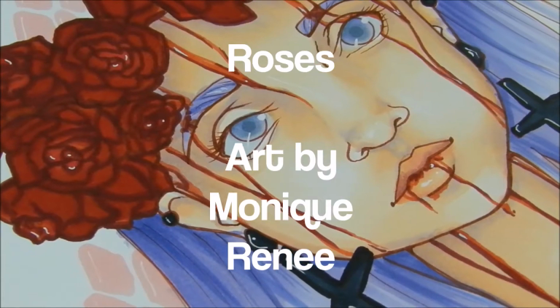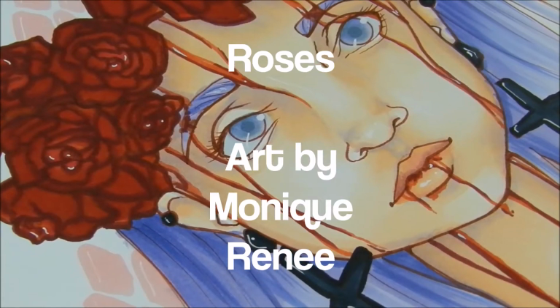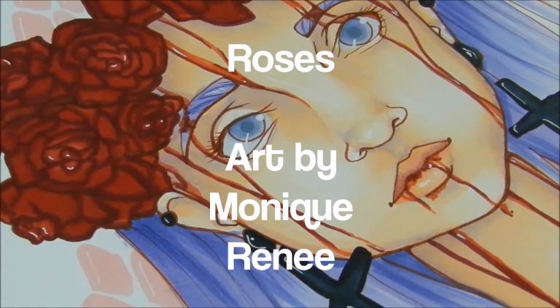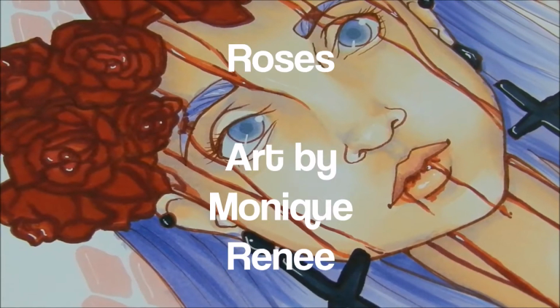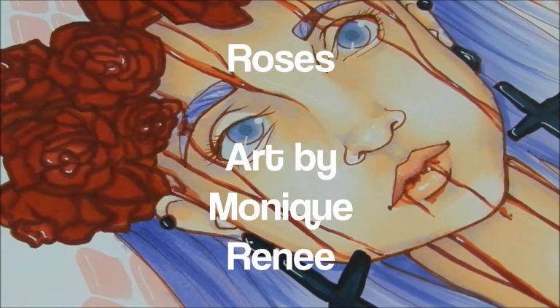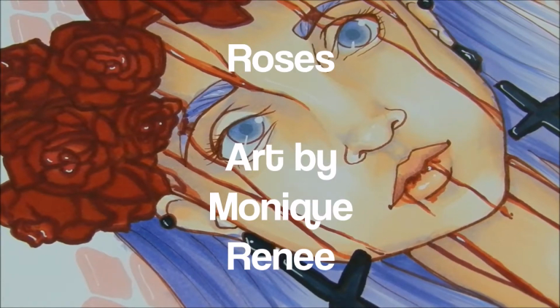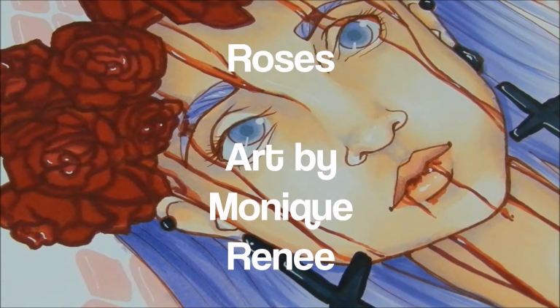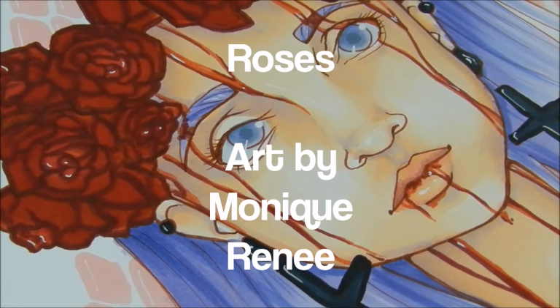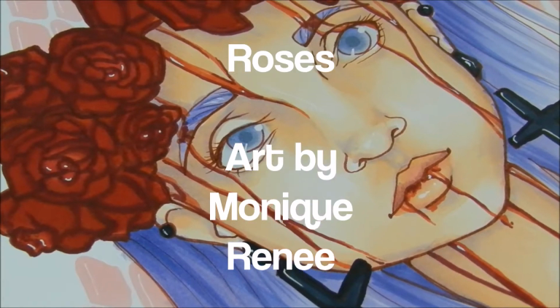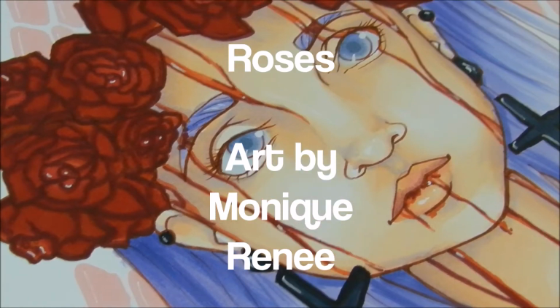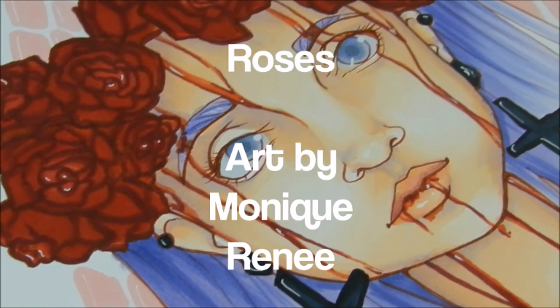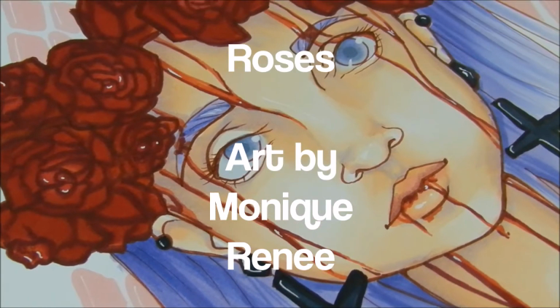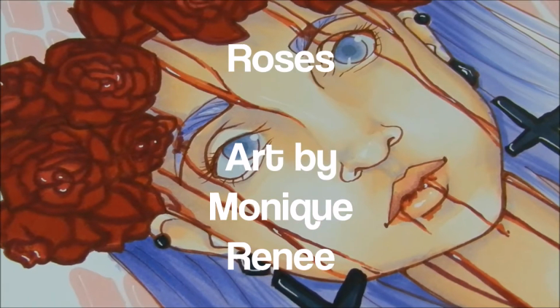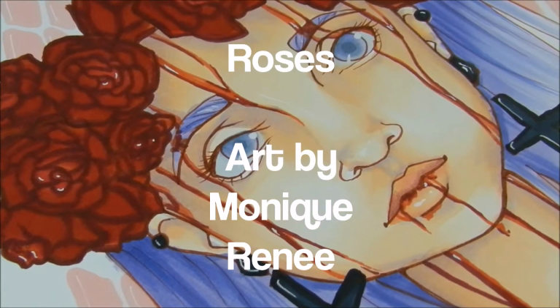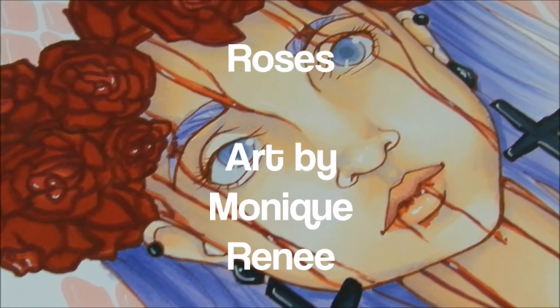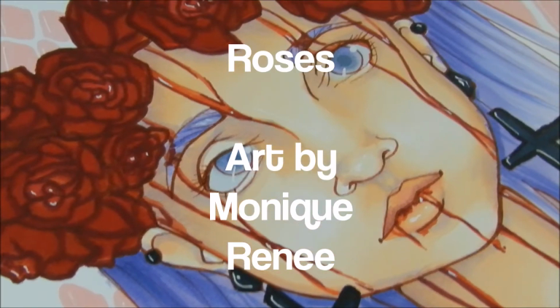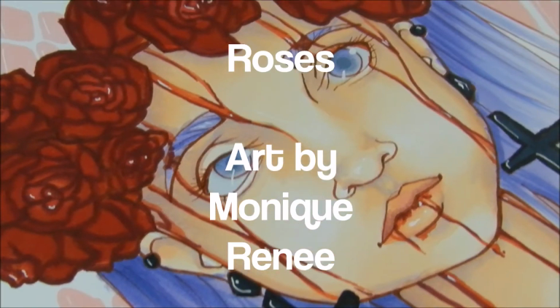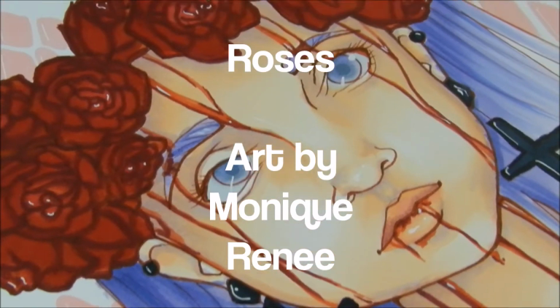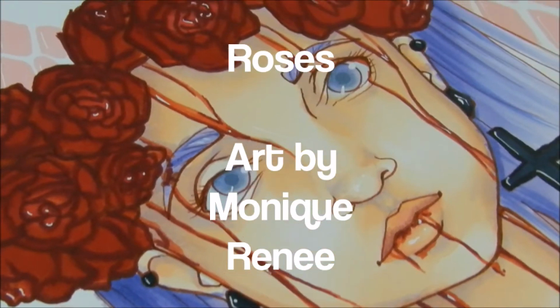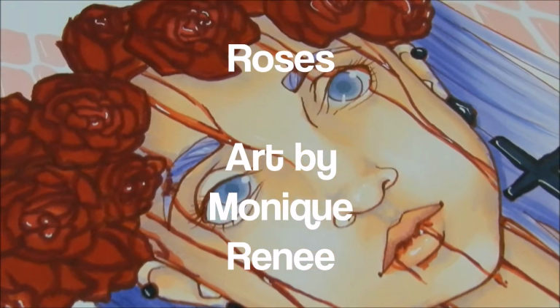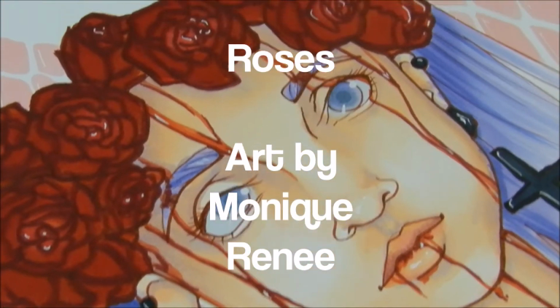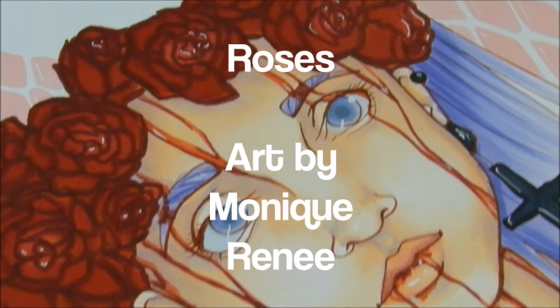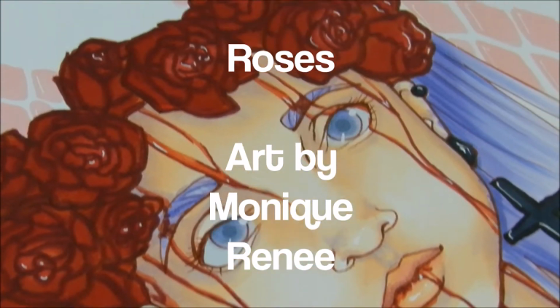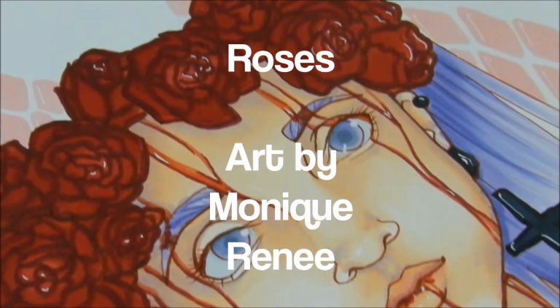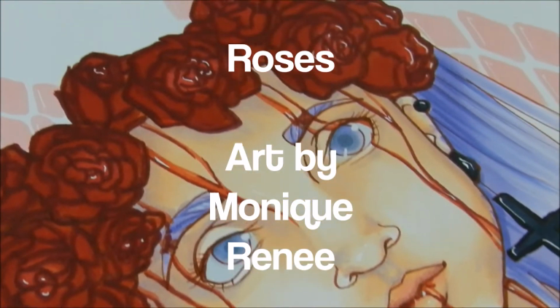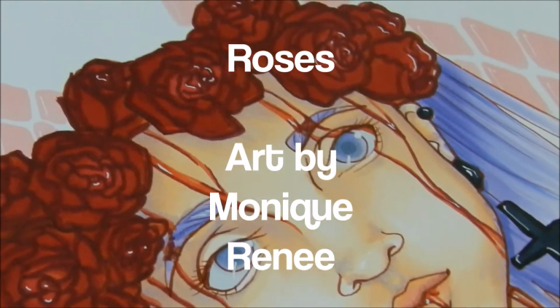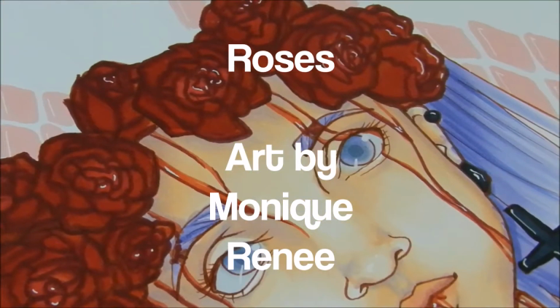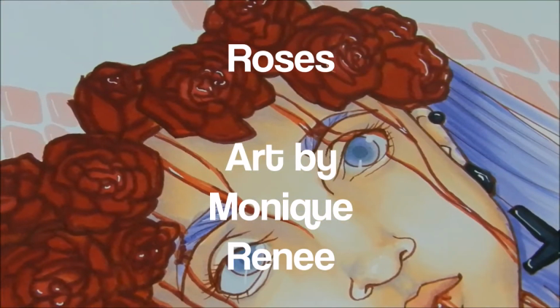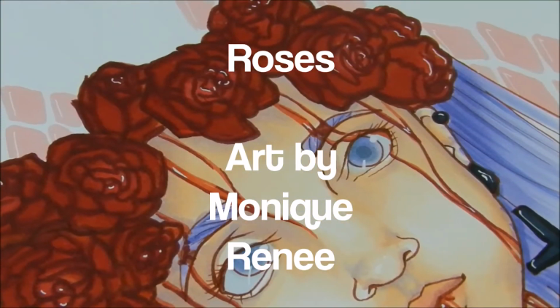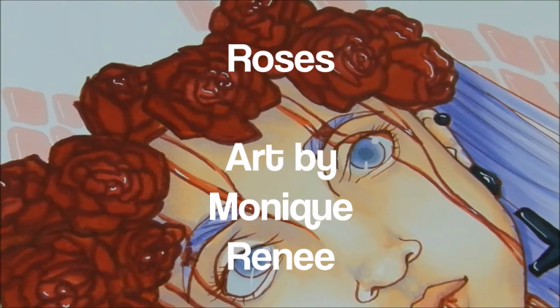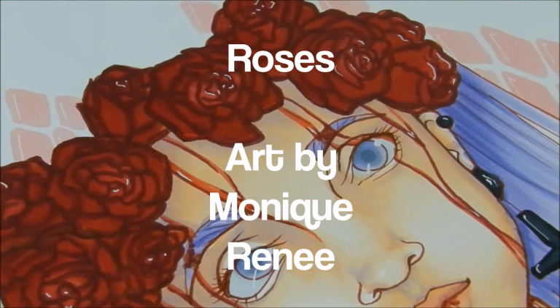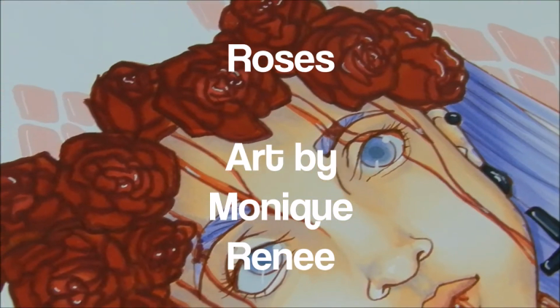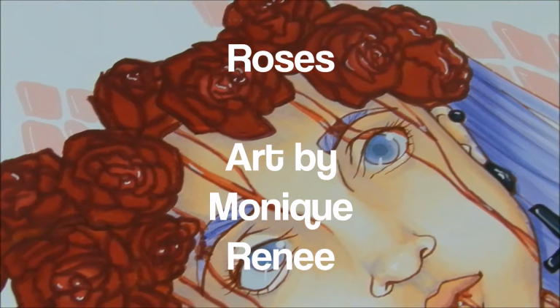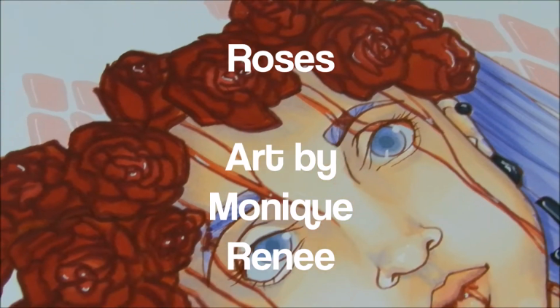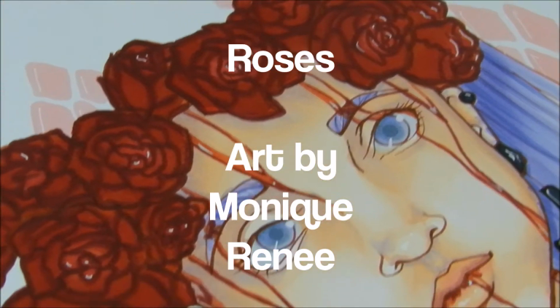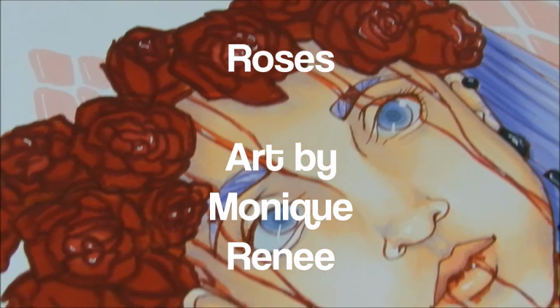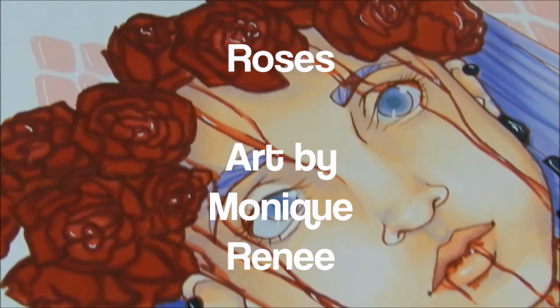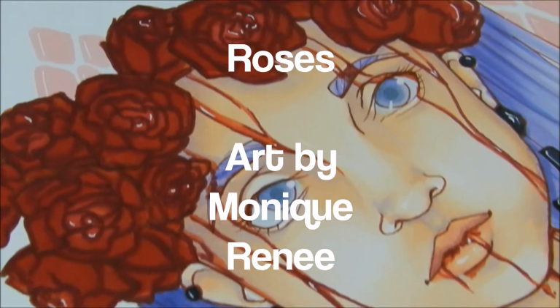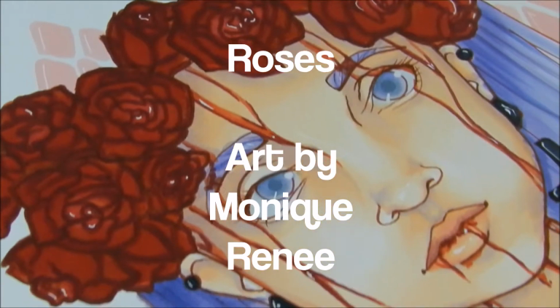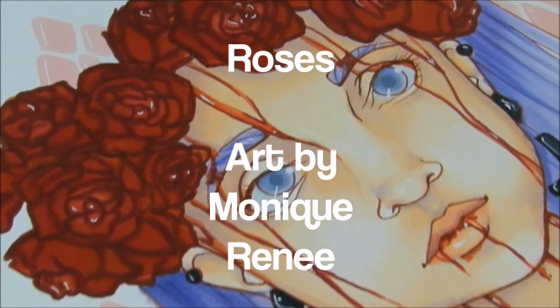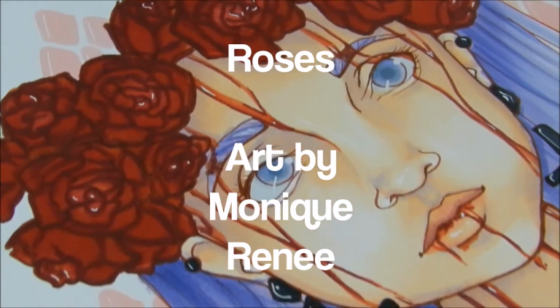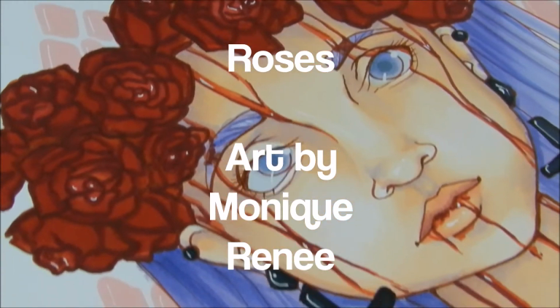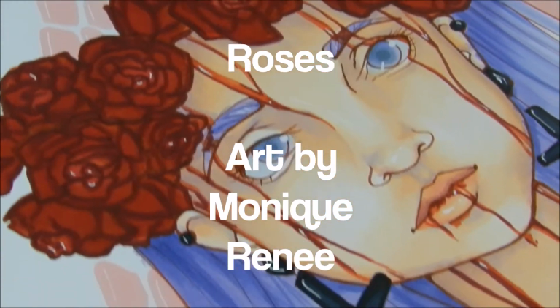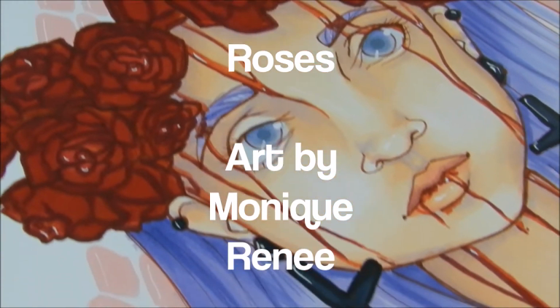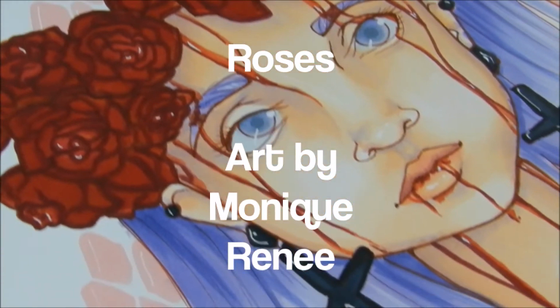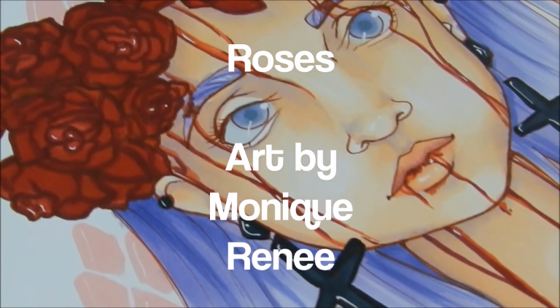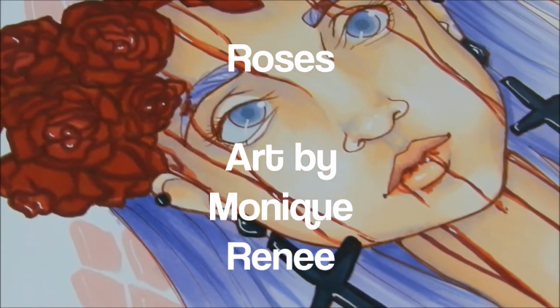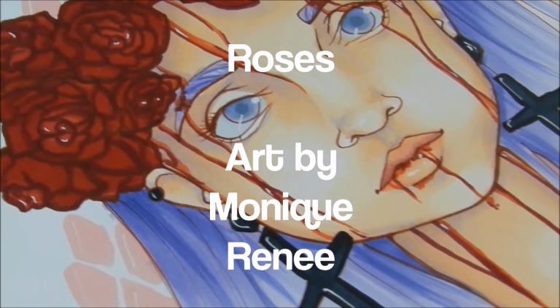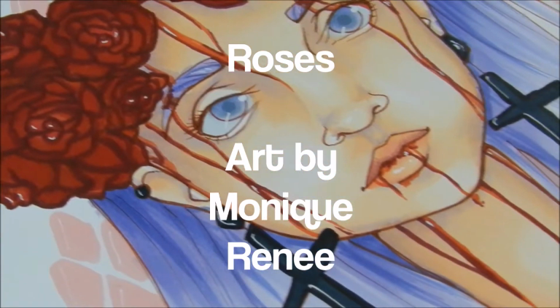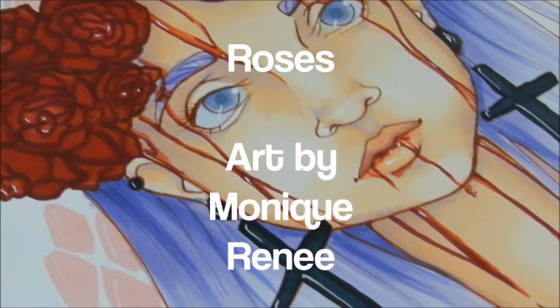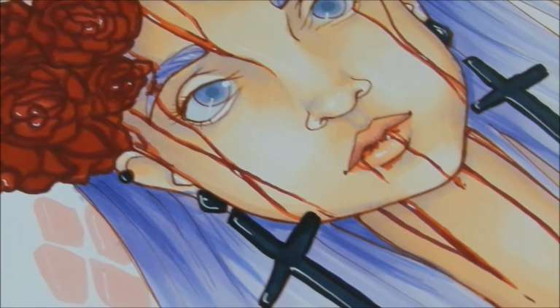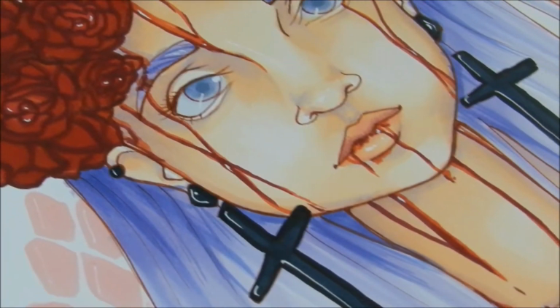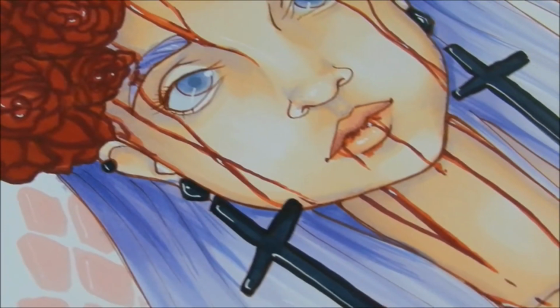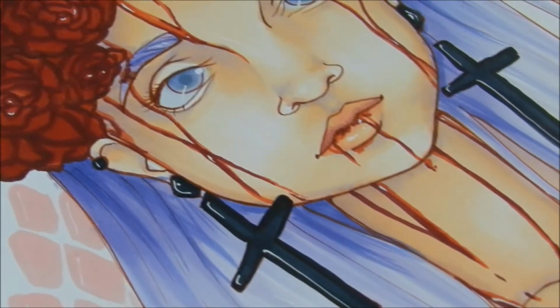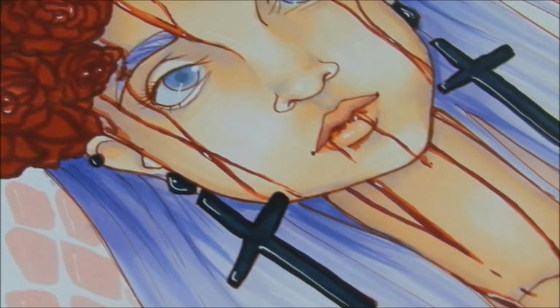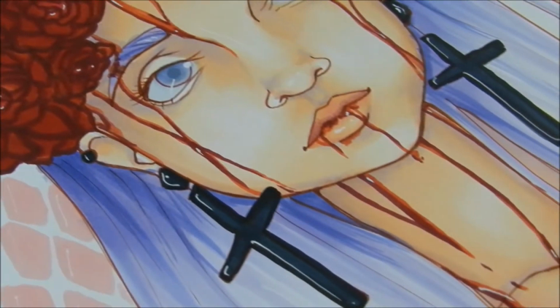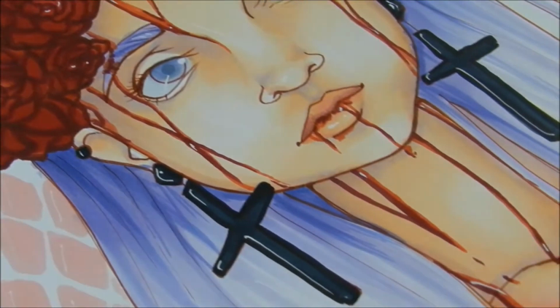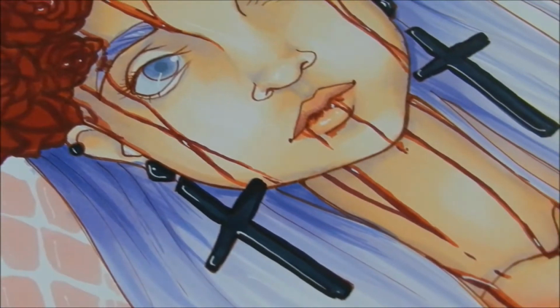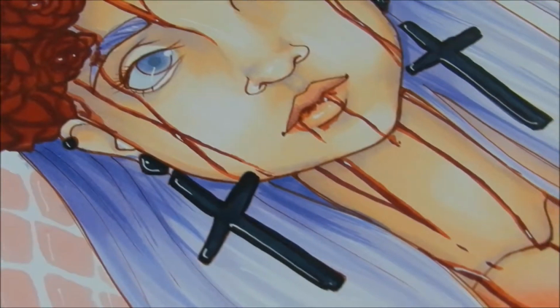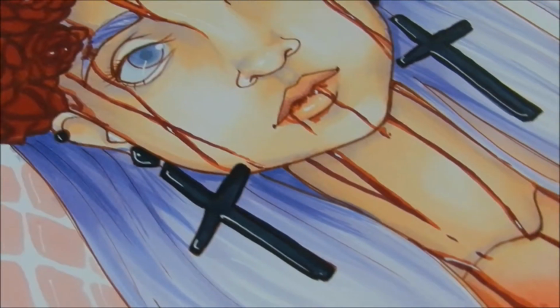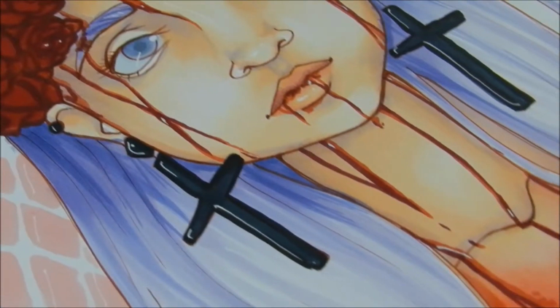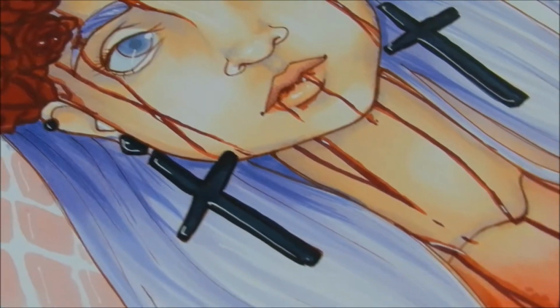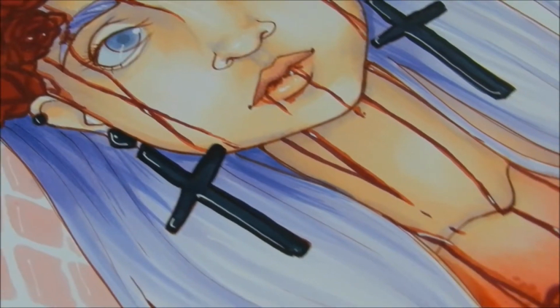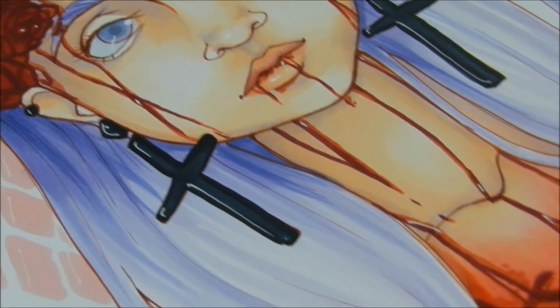Hi guys! Welcome to another art video. This time I'm showing you a process of my latest piece, which I called Roses, so let's begin!